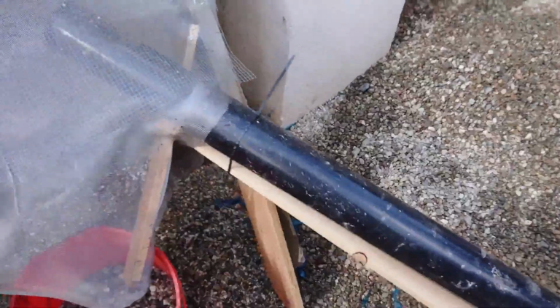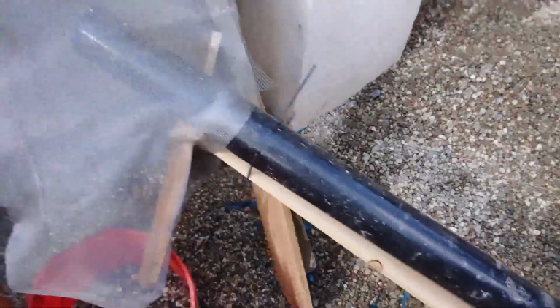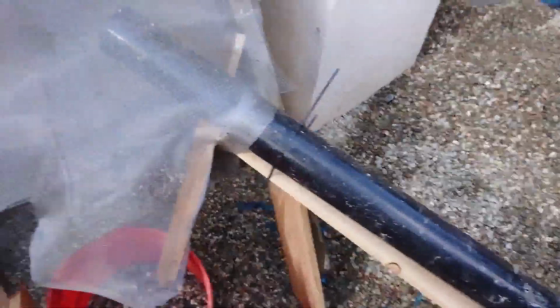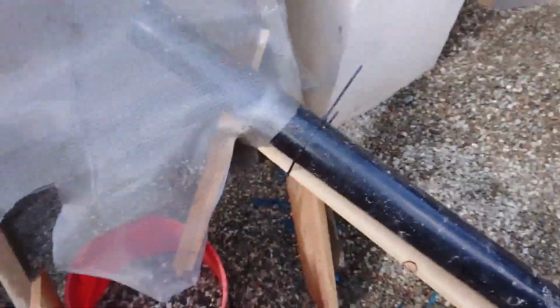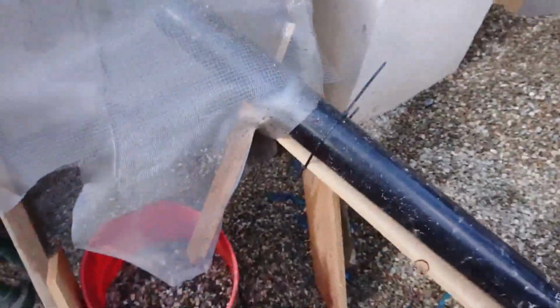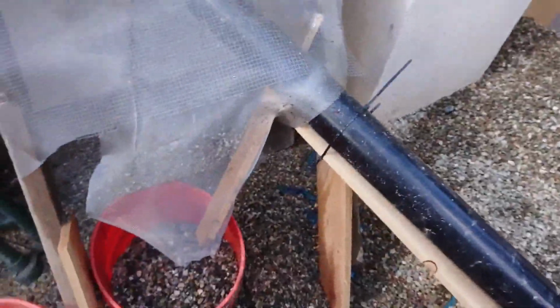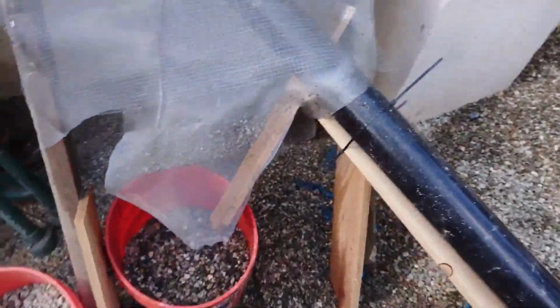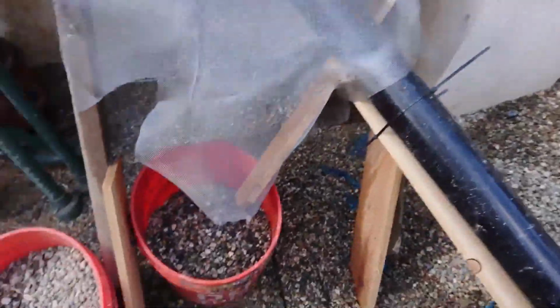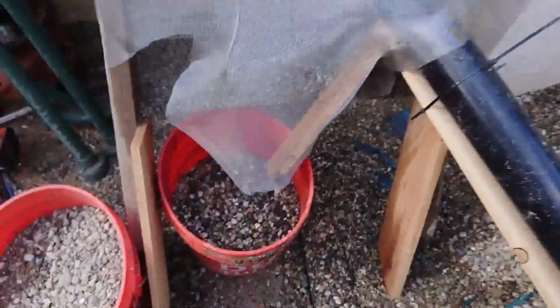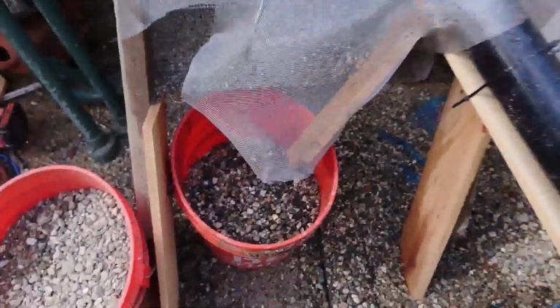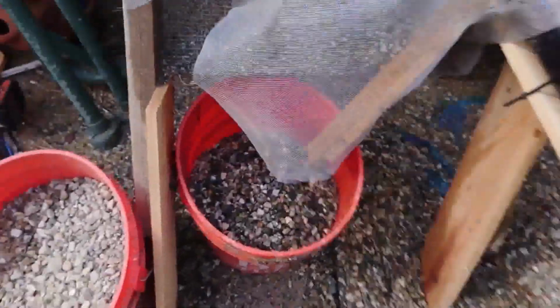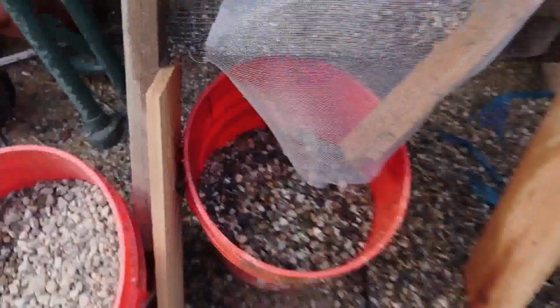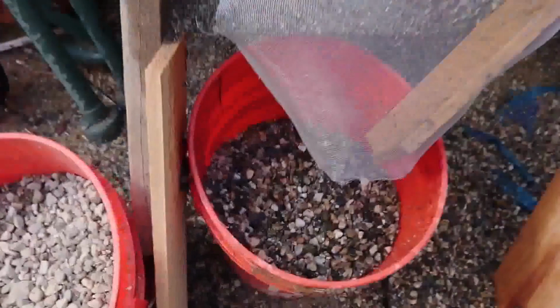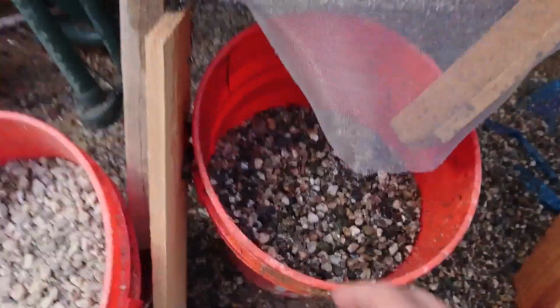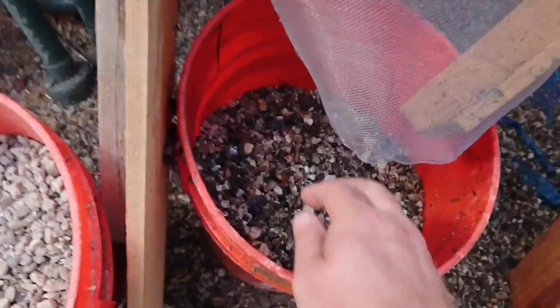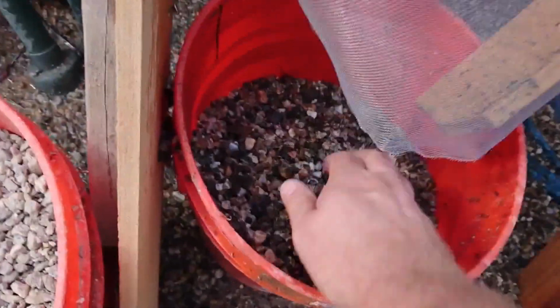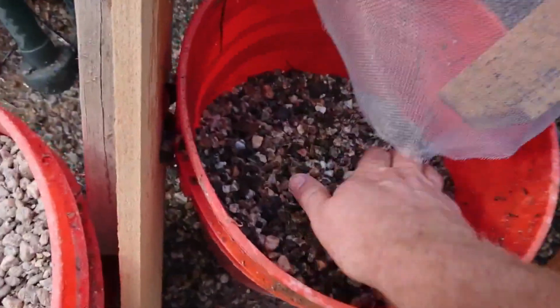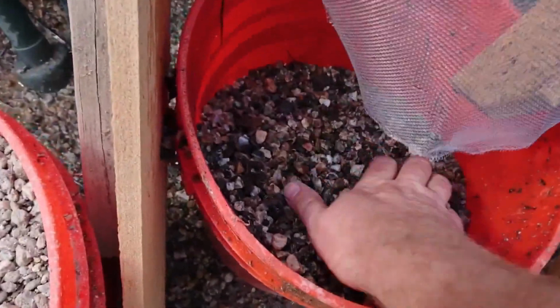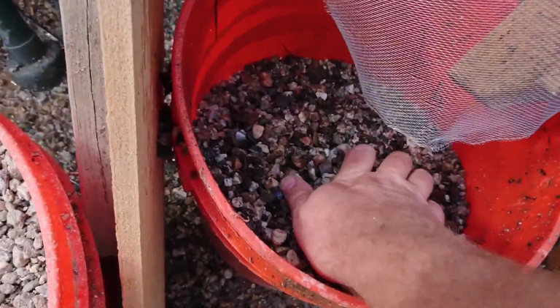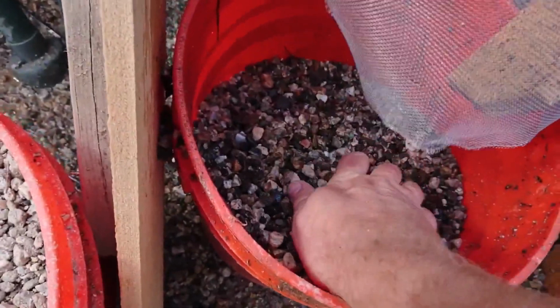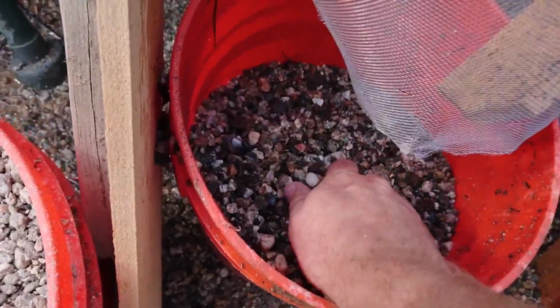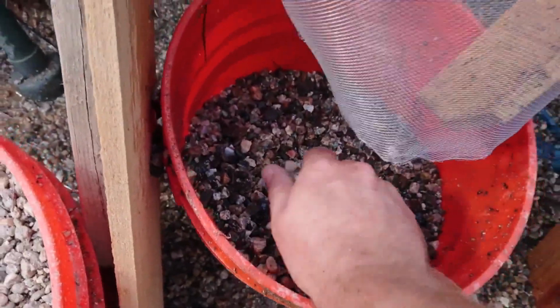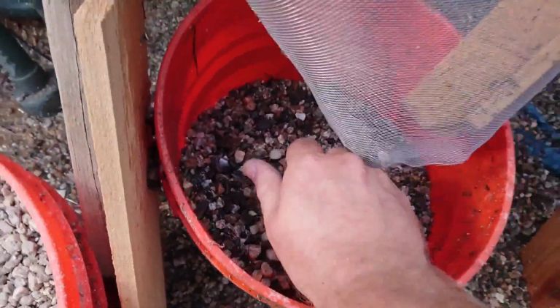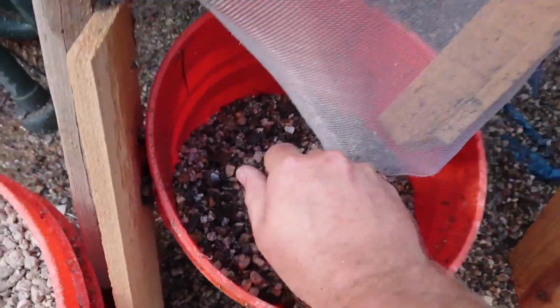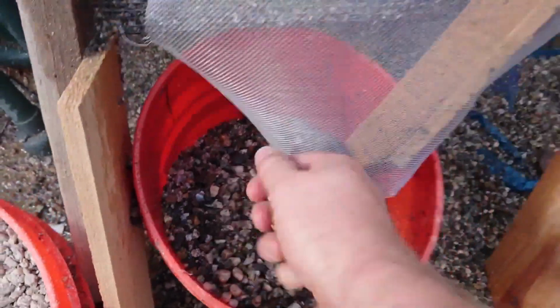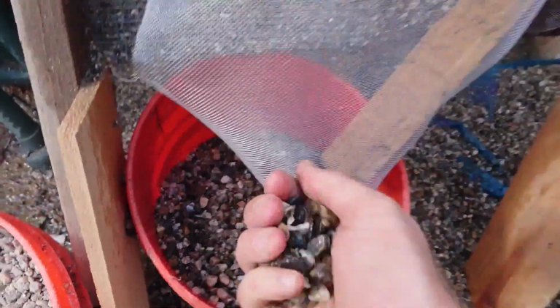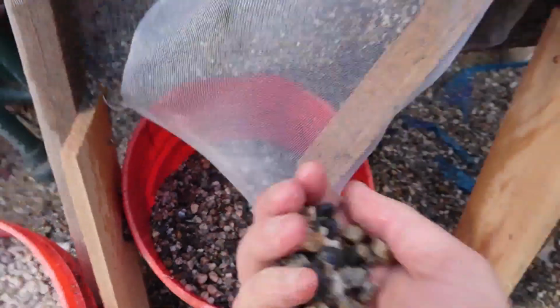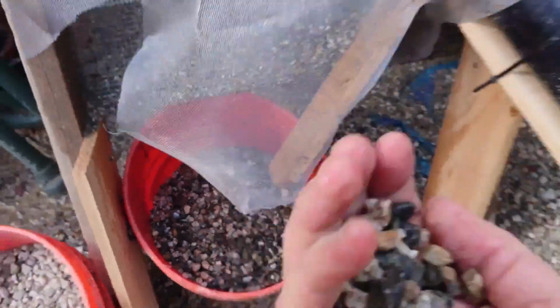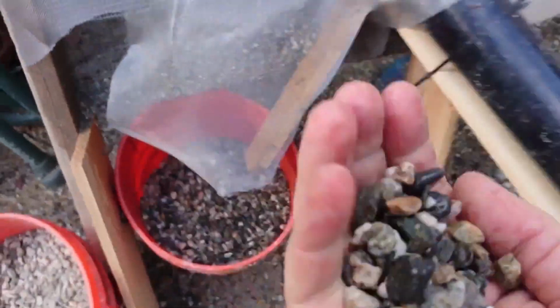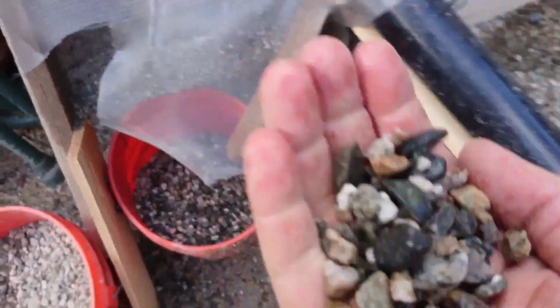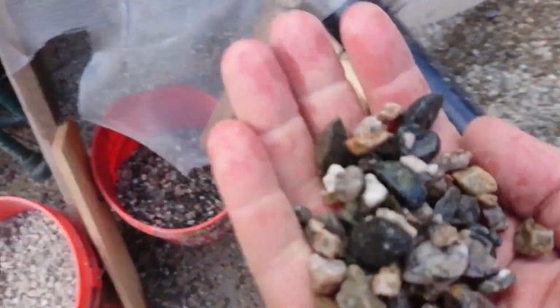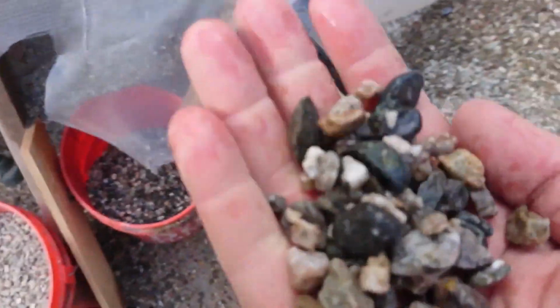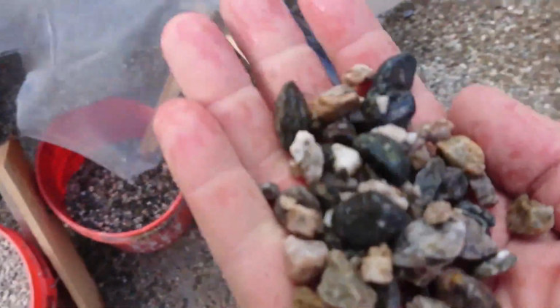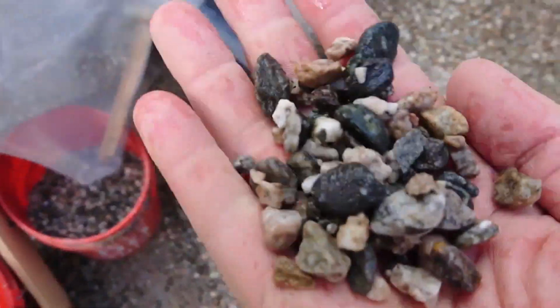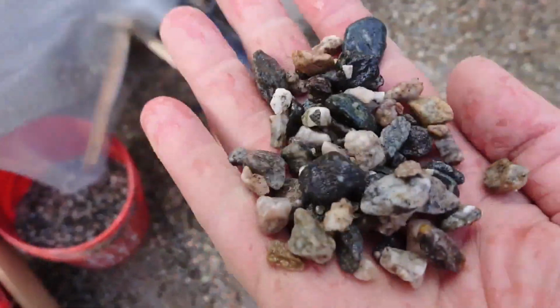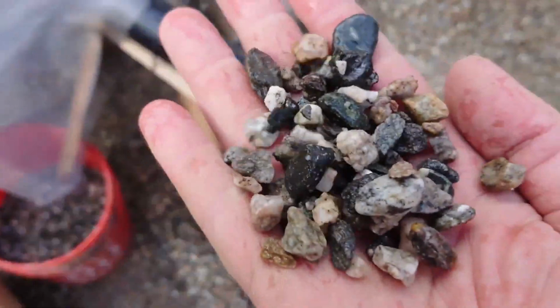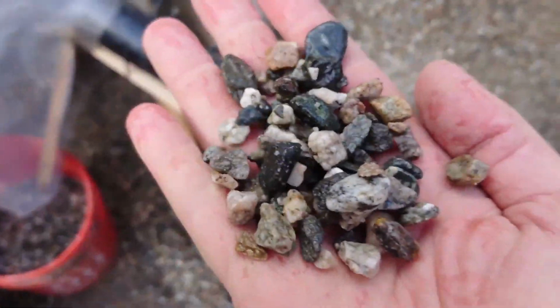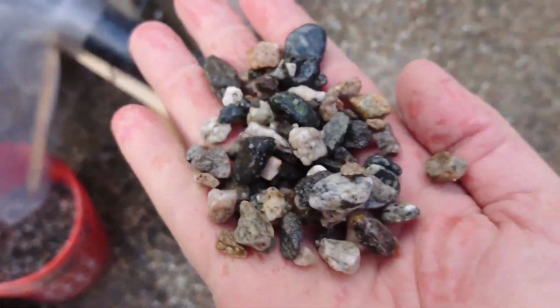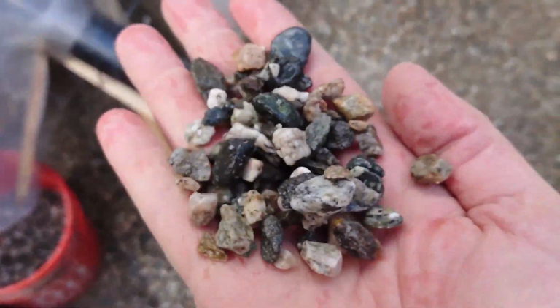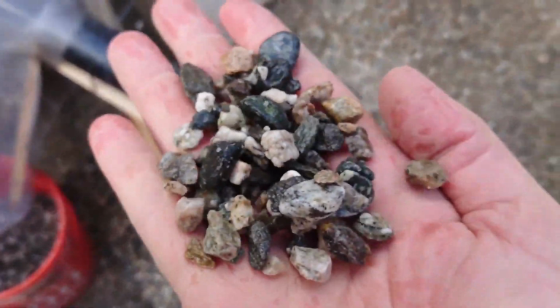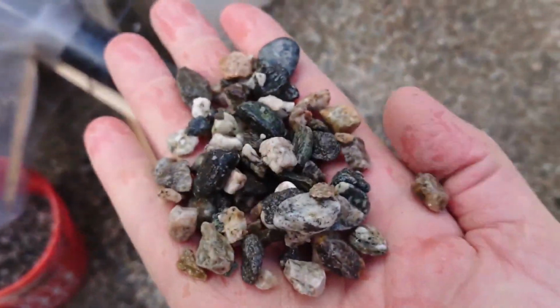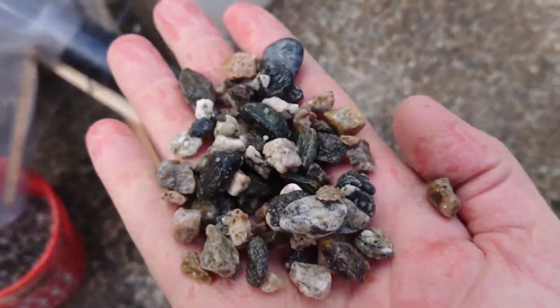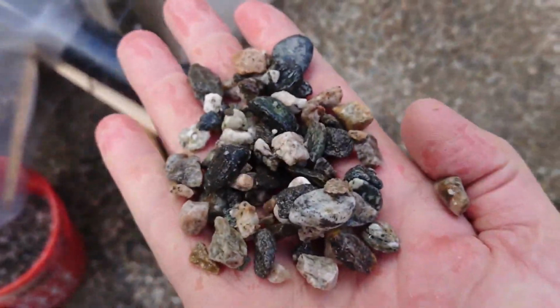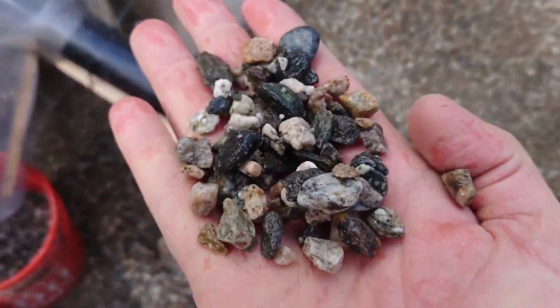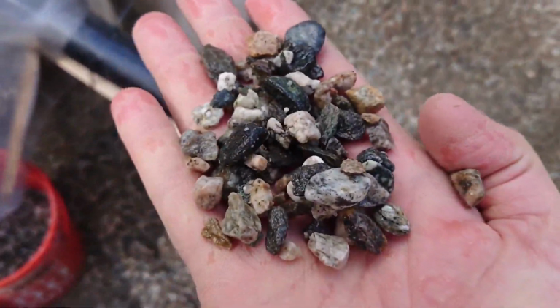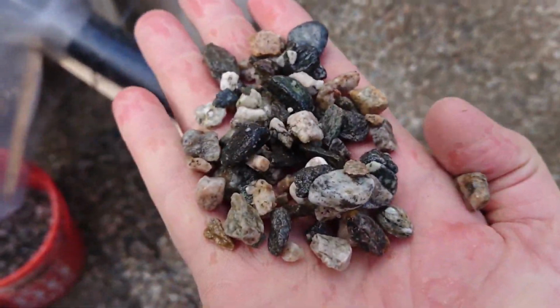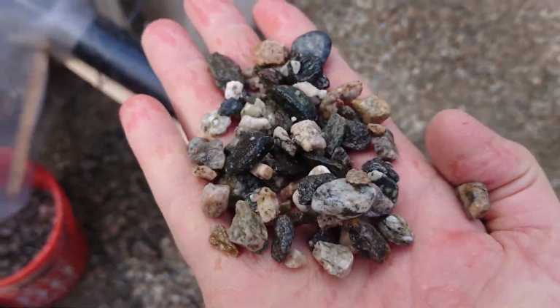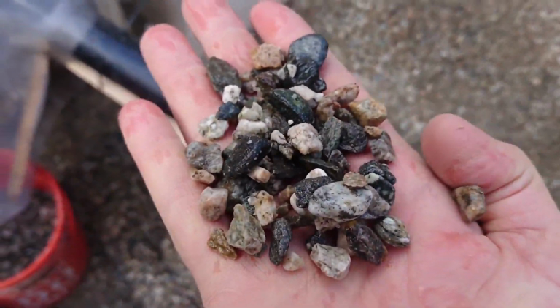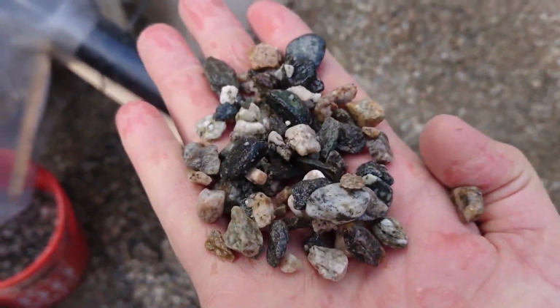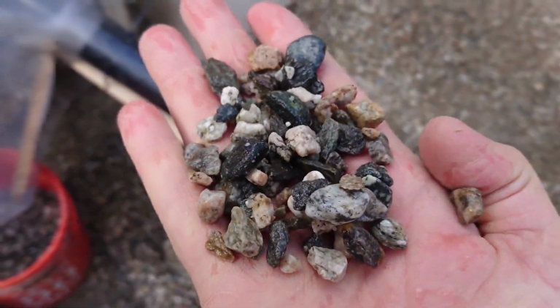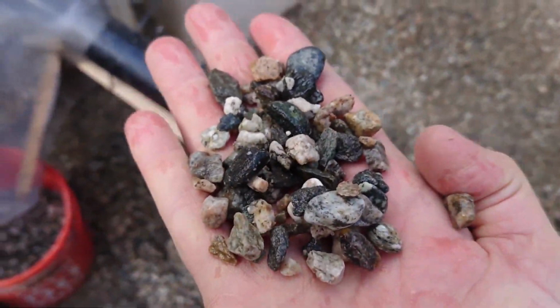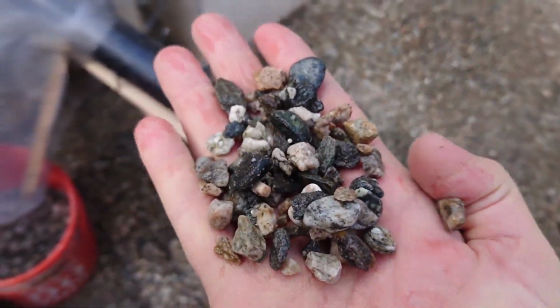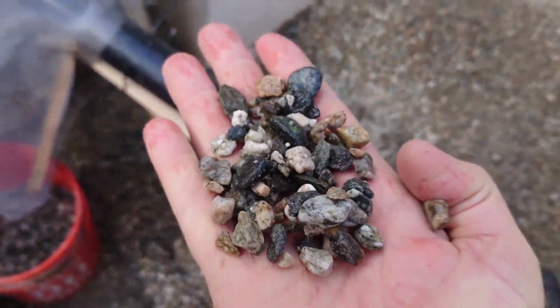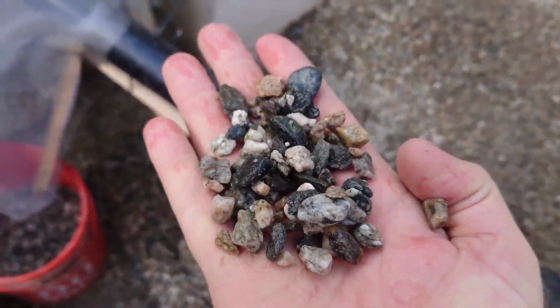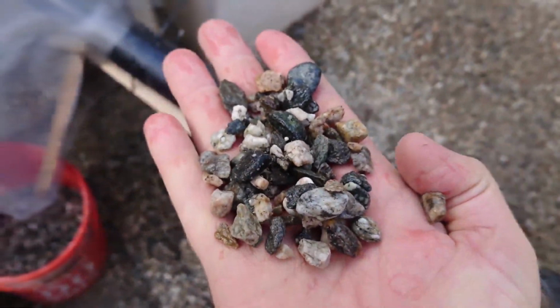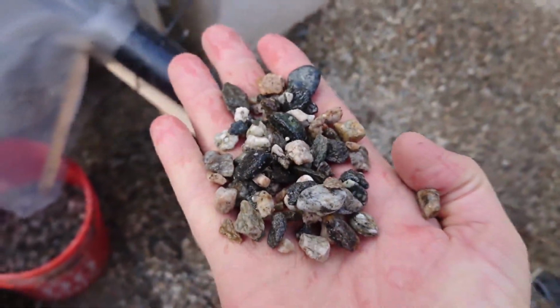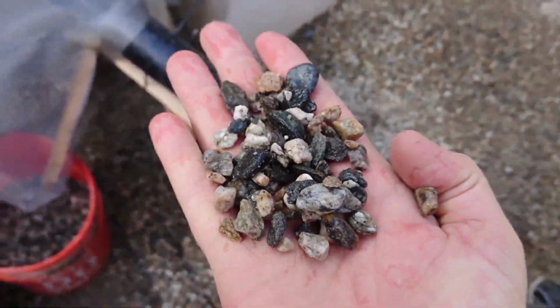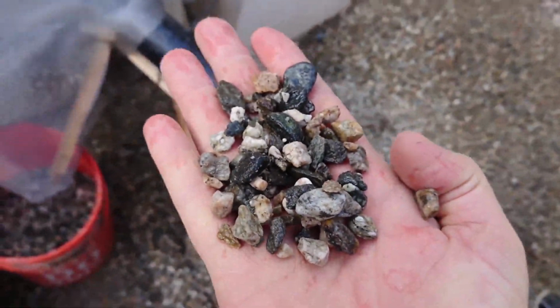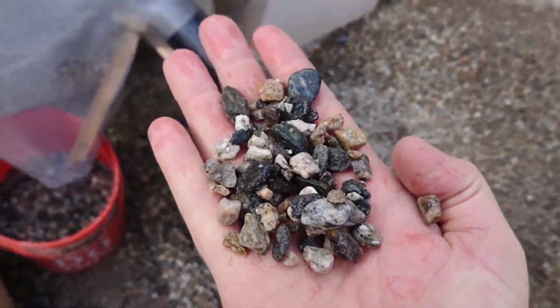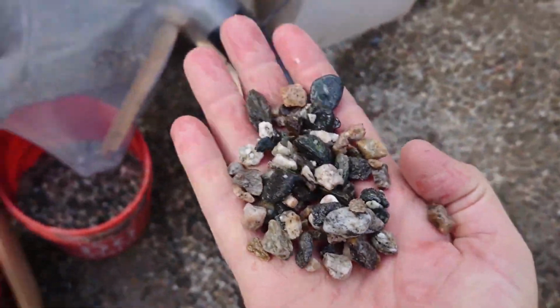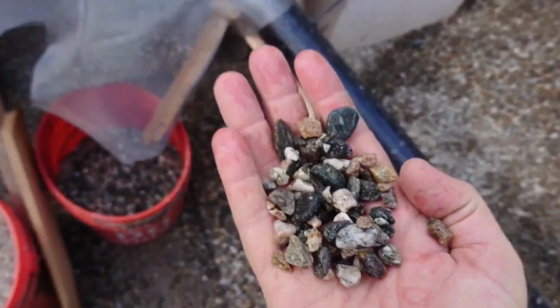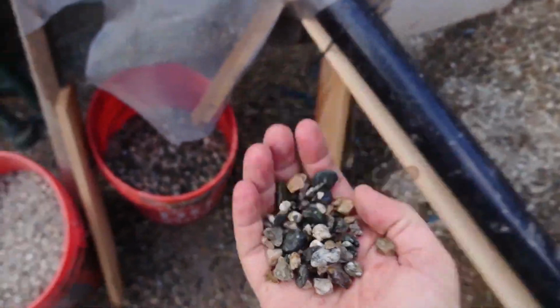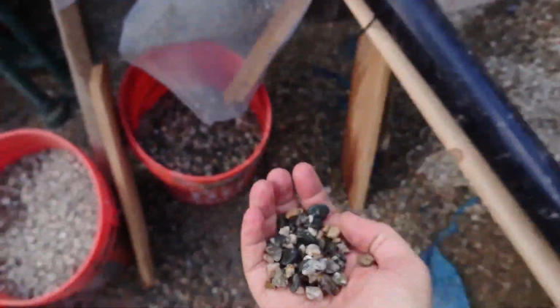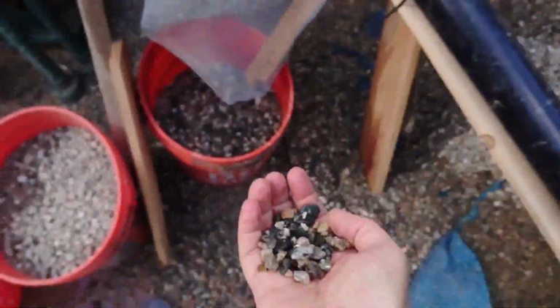All right, here's the result — mostly clean gravel.